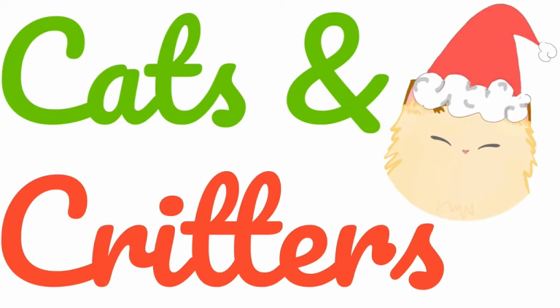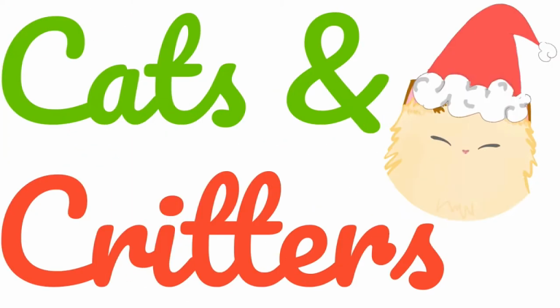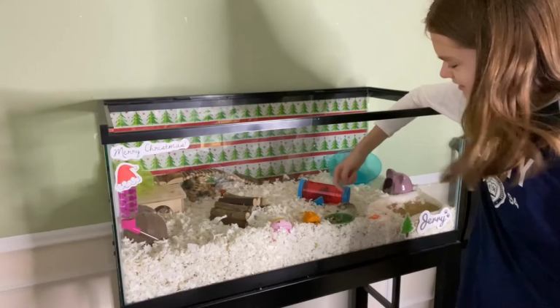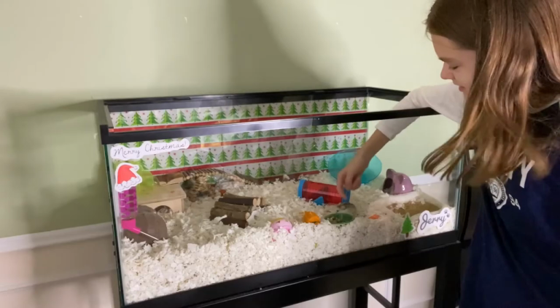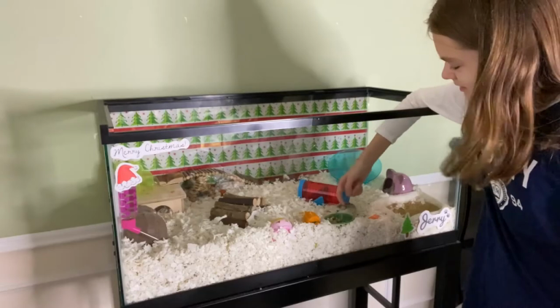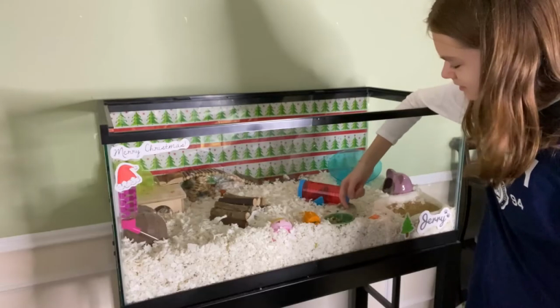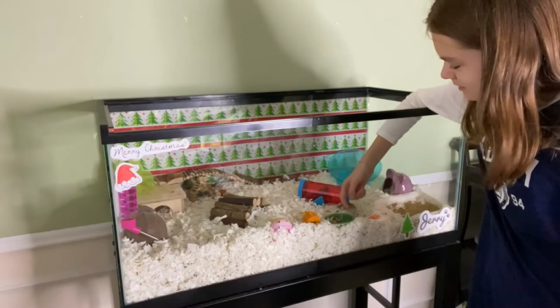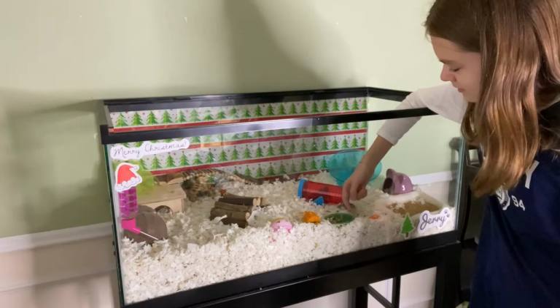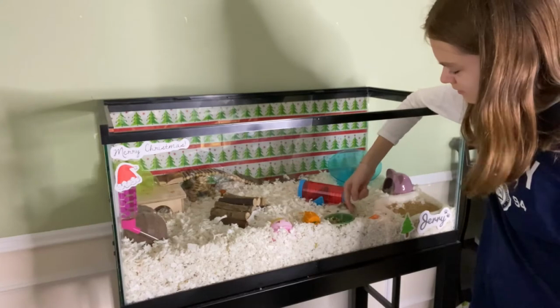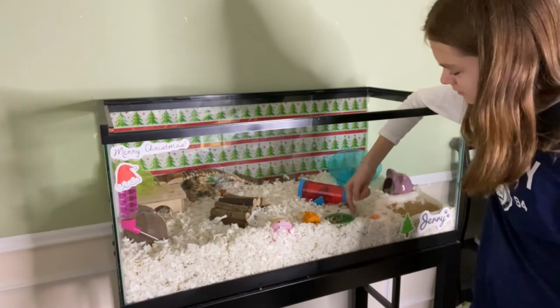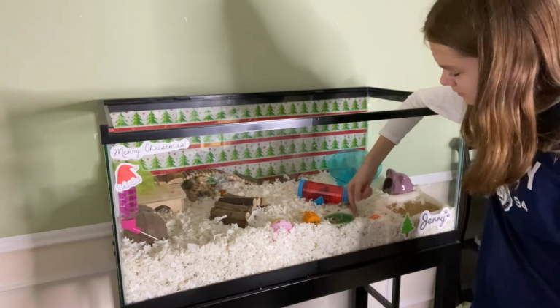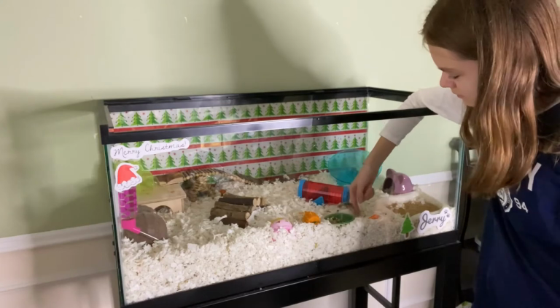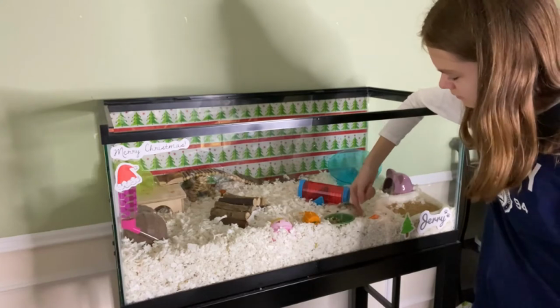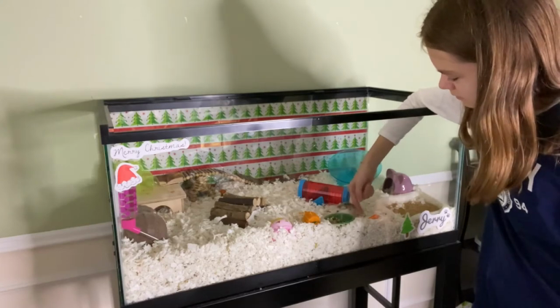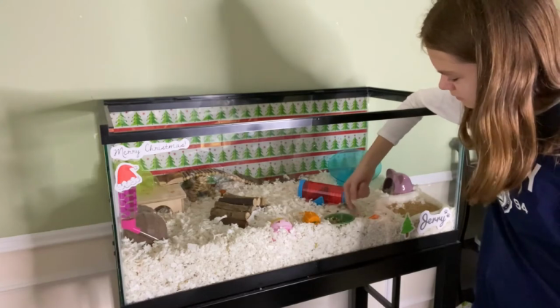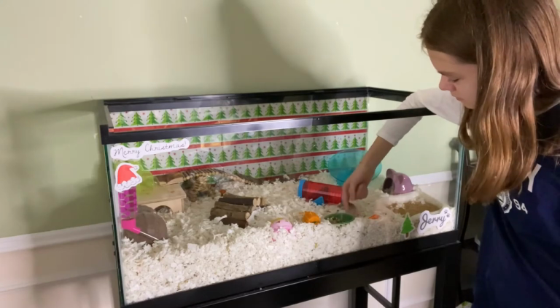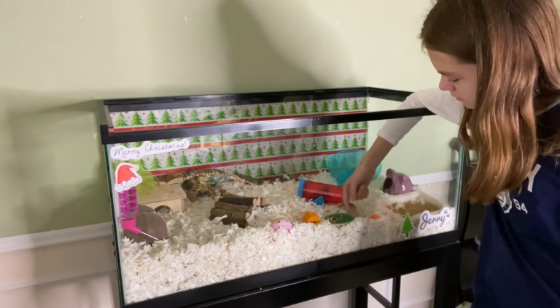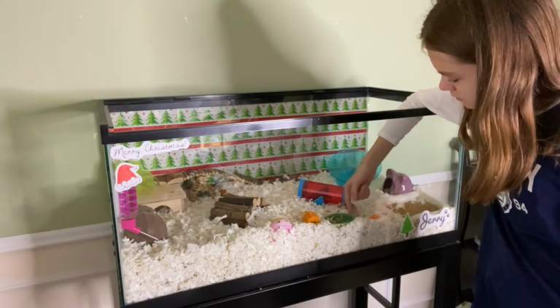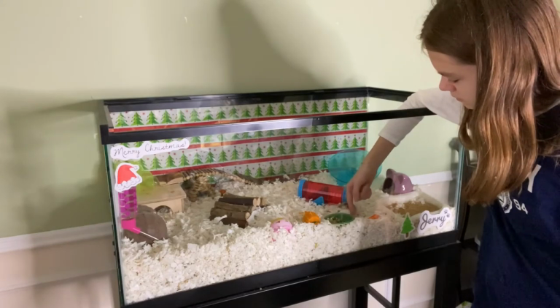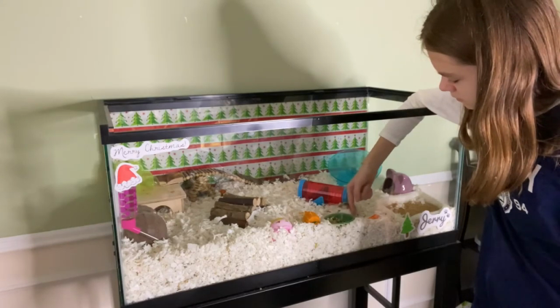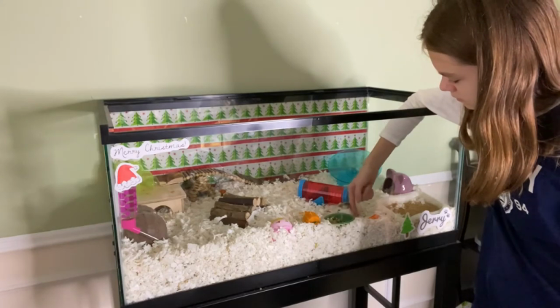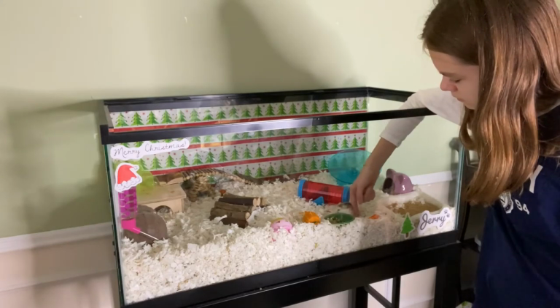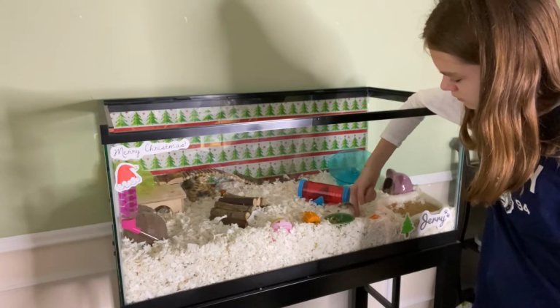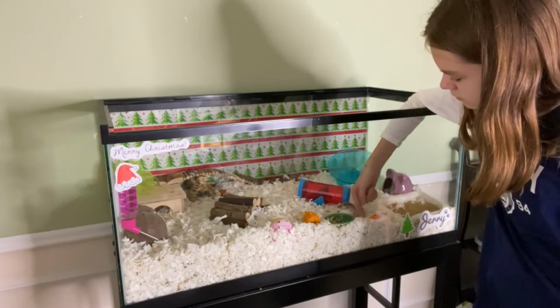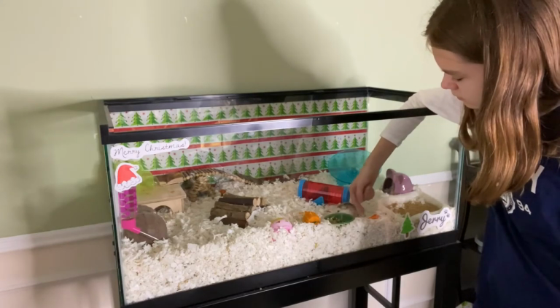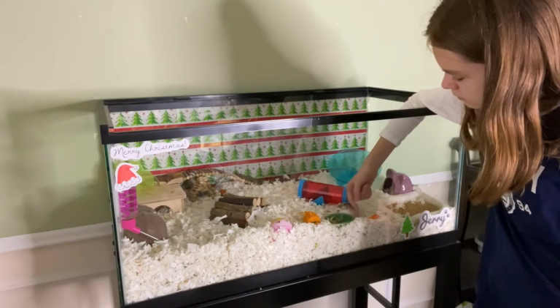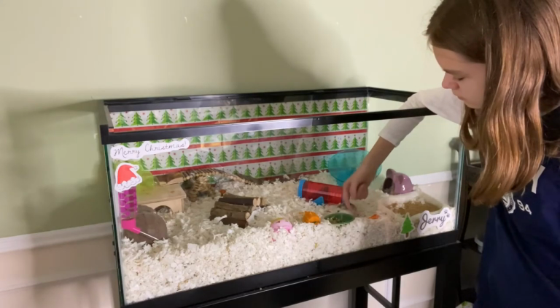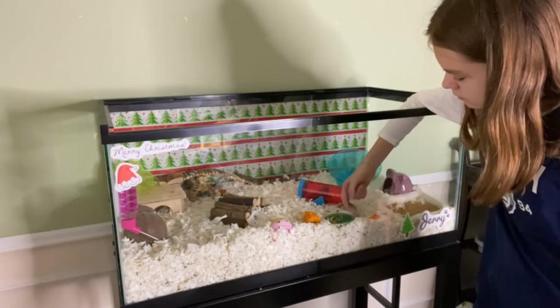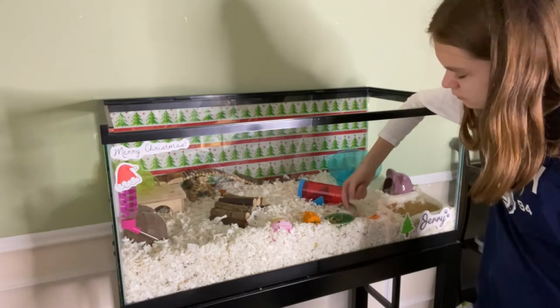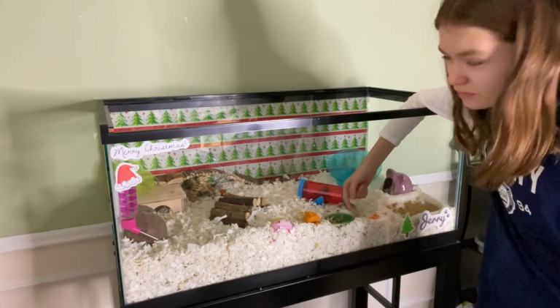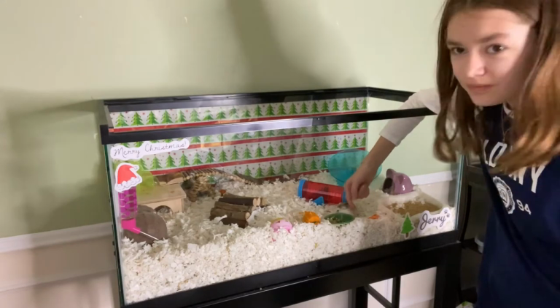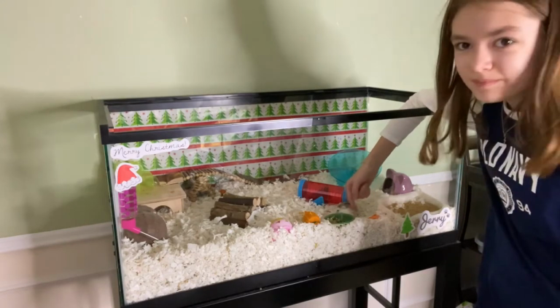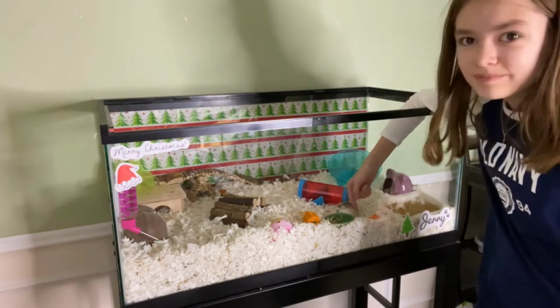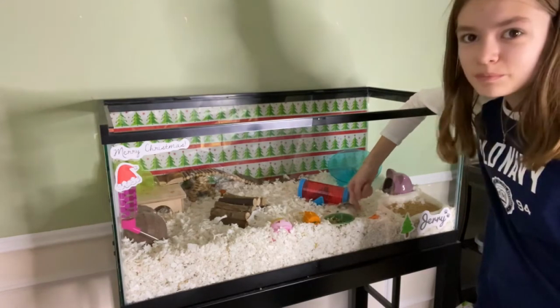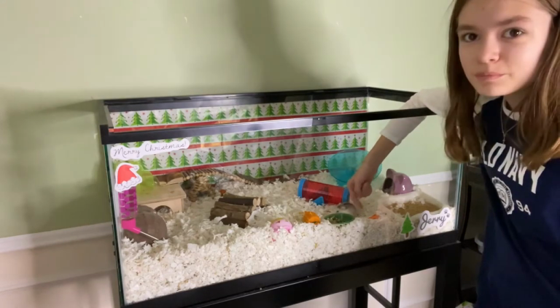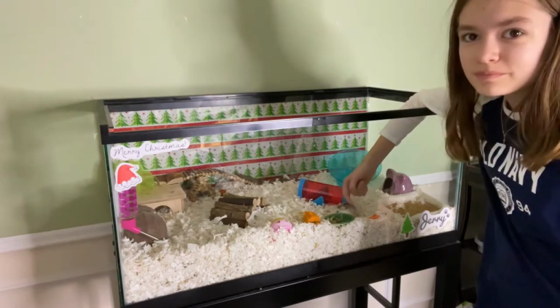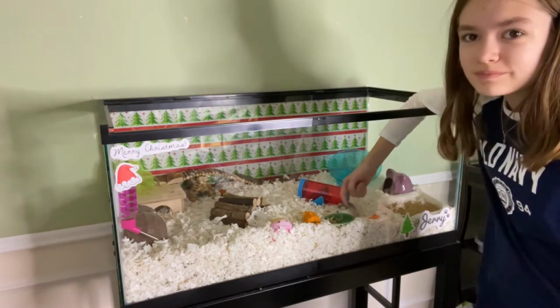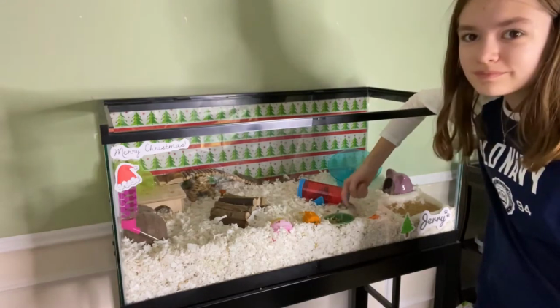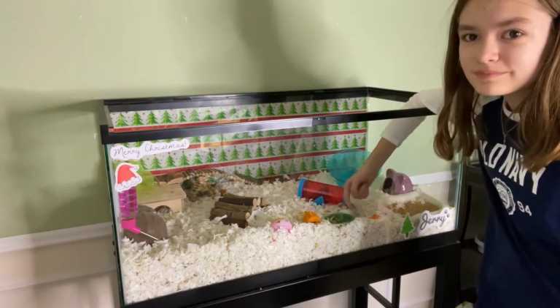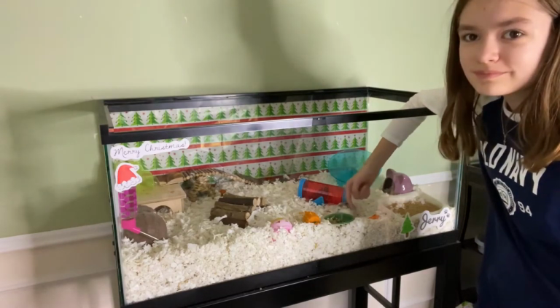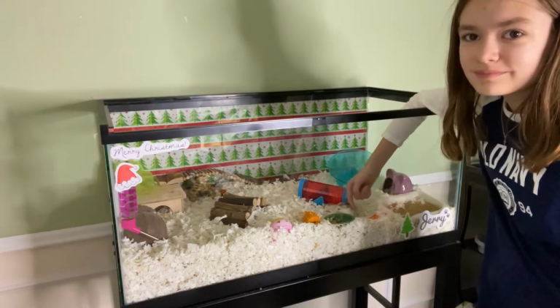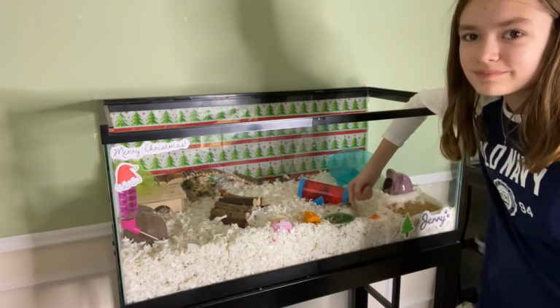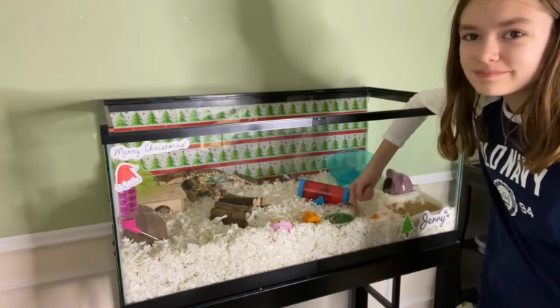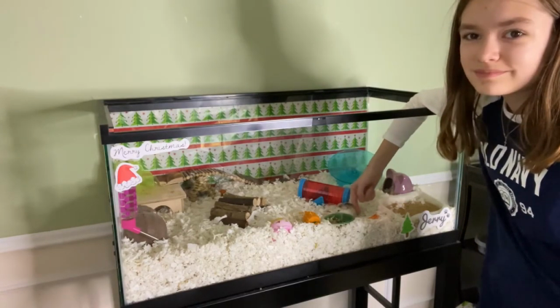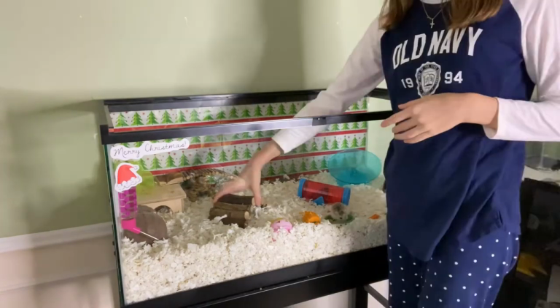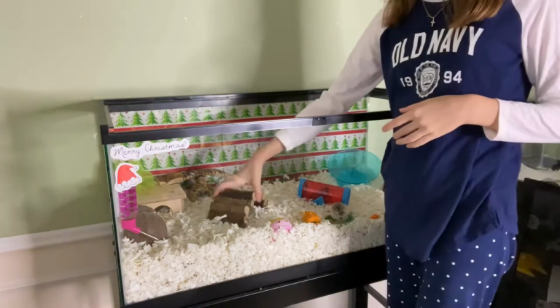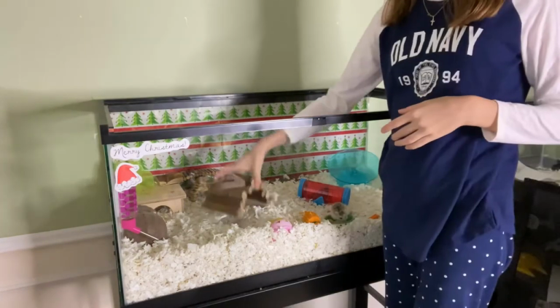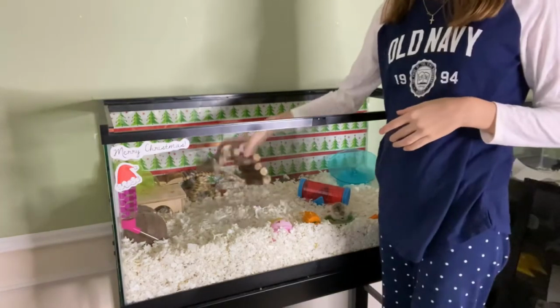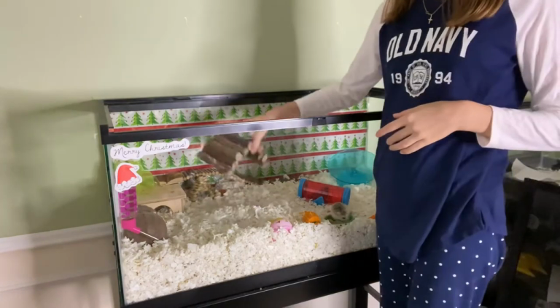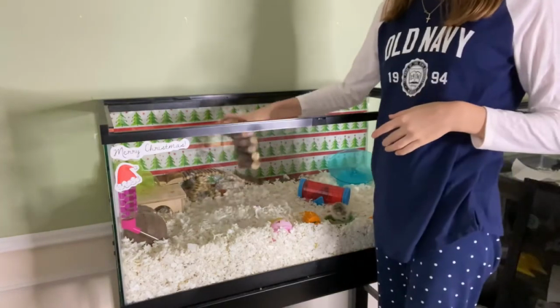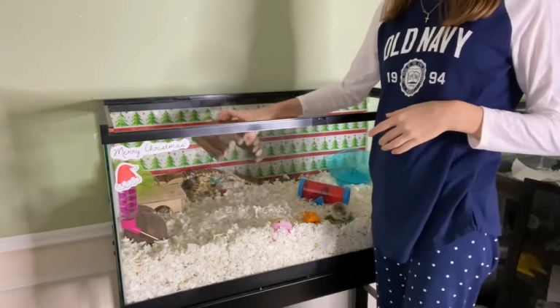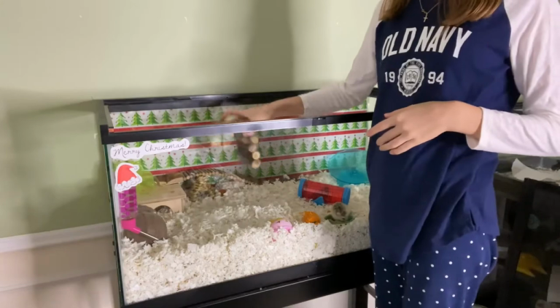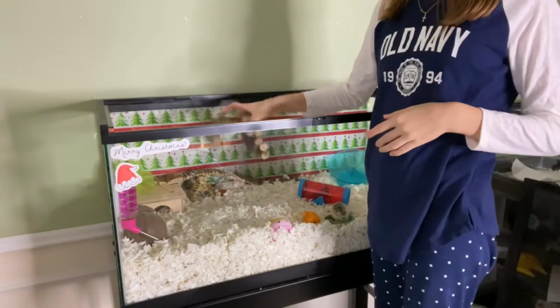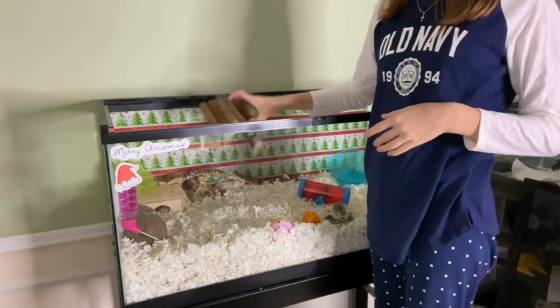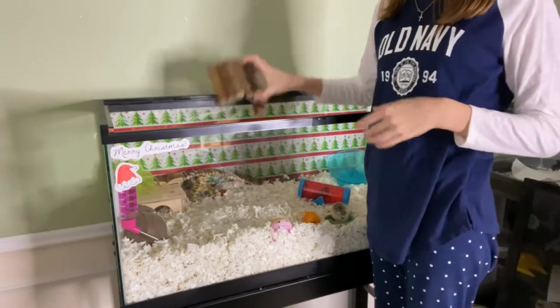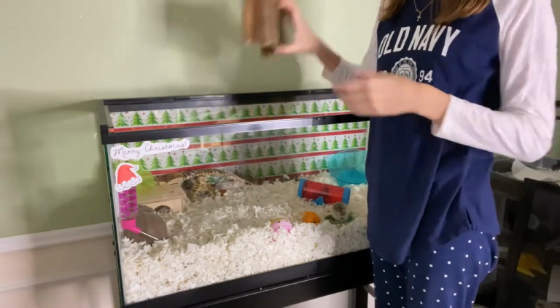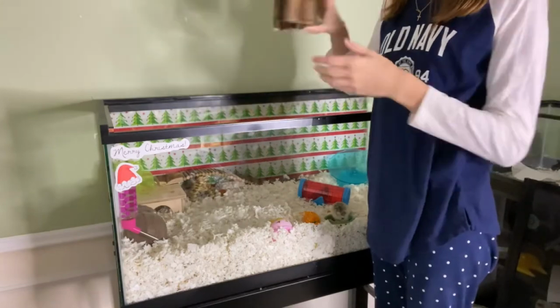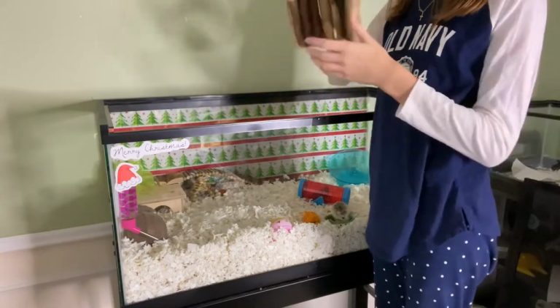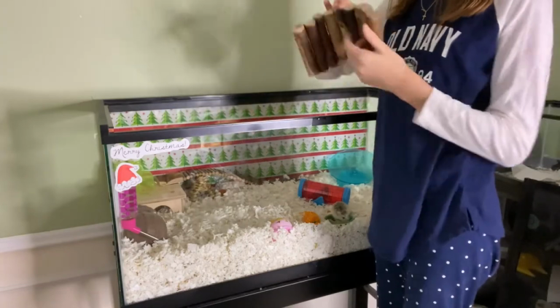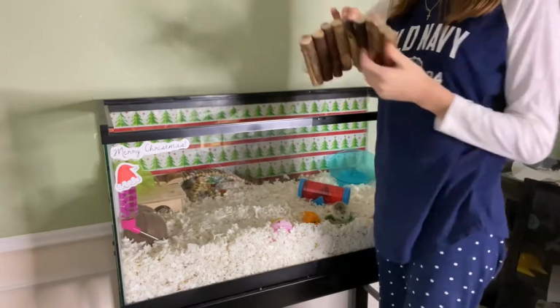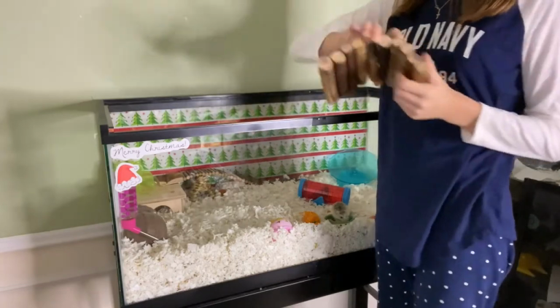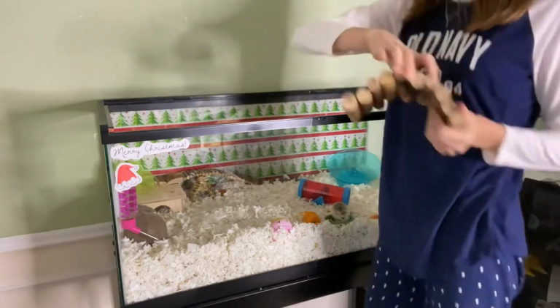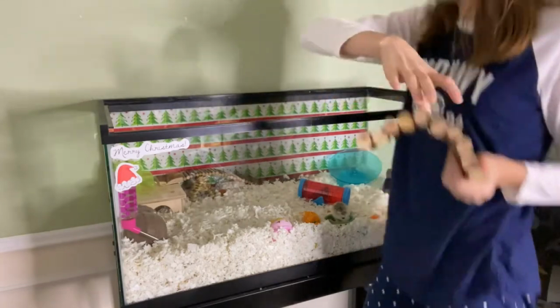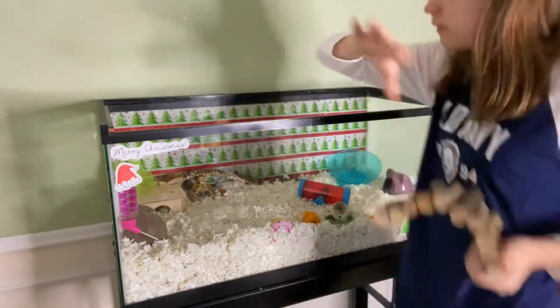Hey guys, welcome back to my channel. In today's video I'm going to be showing you how I clean my hamster's cage. First, what I do is I remove all the accessories.